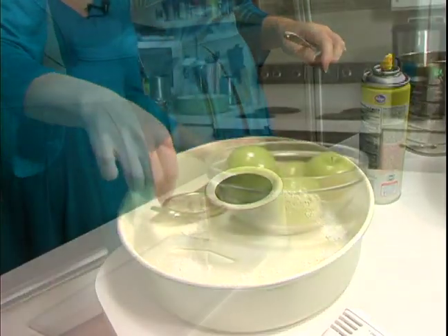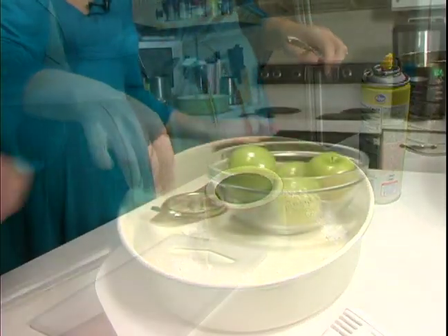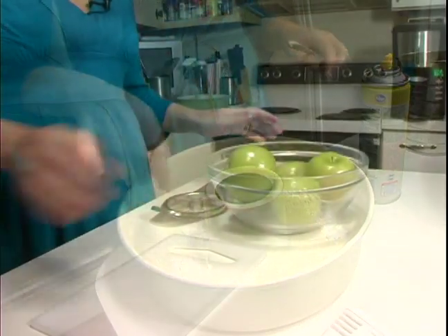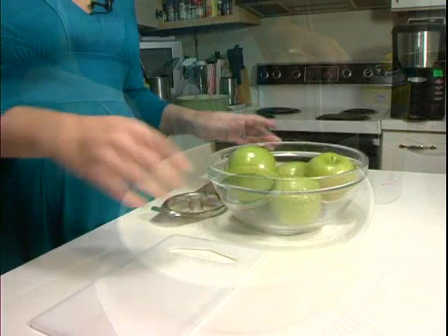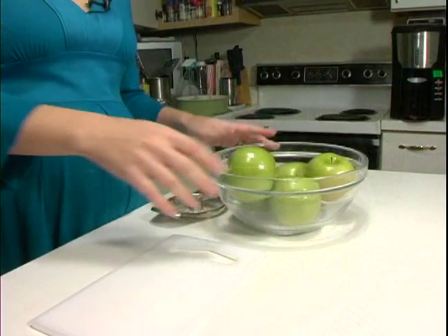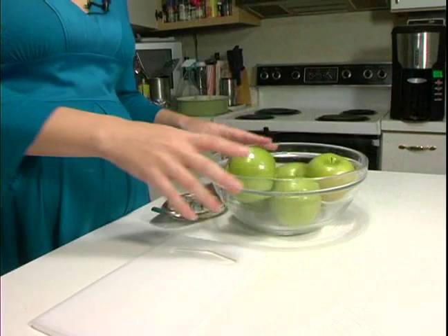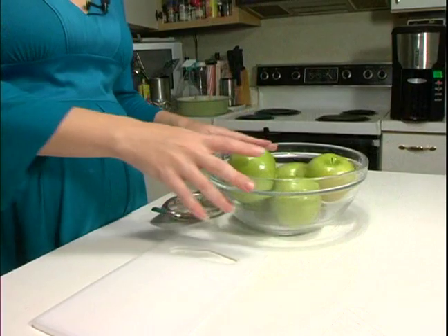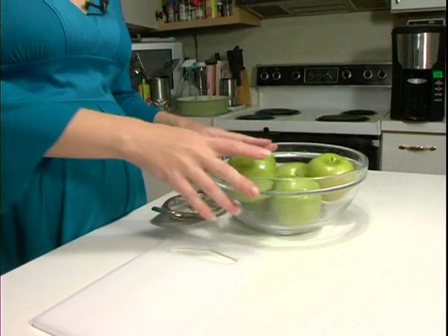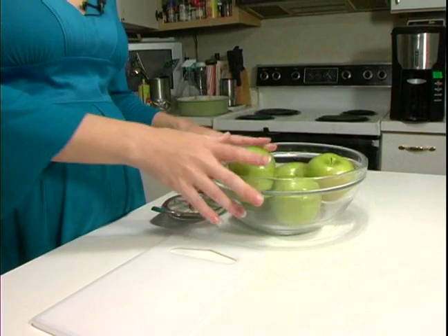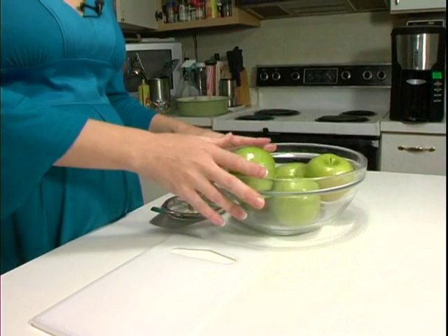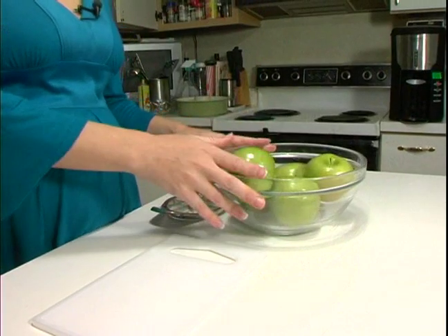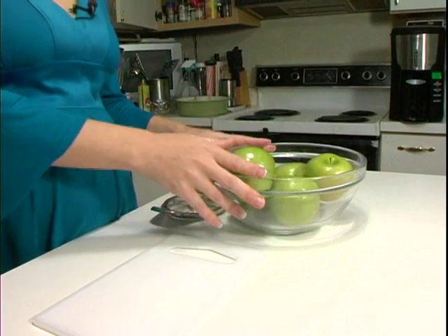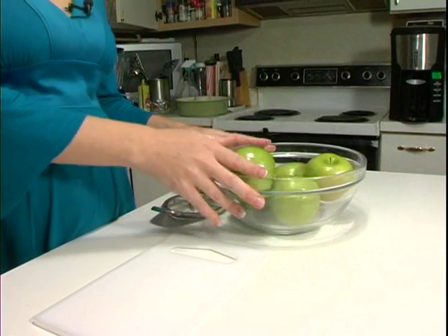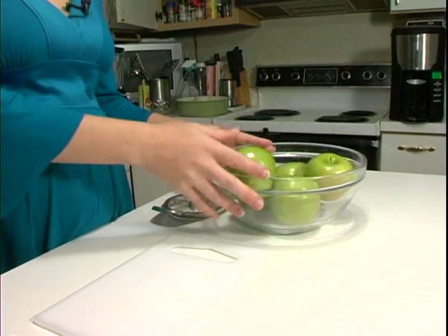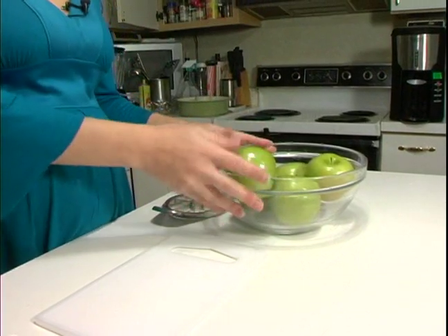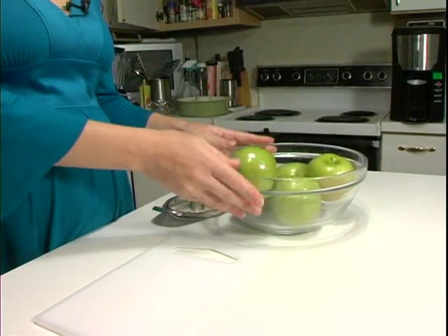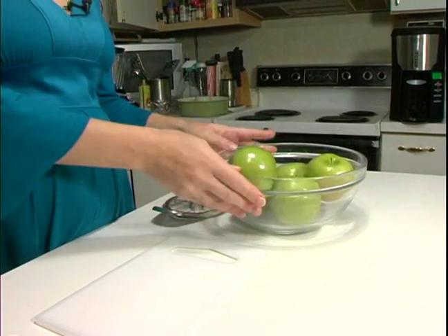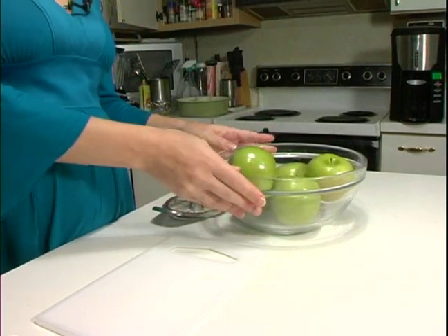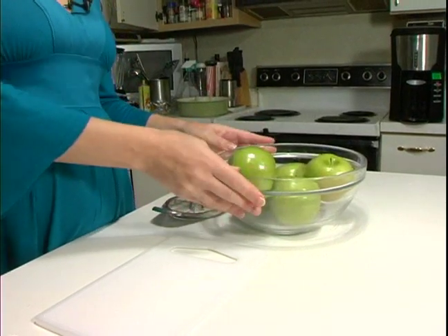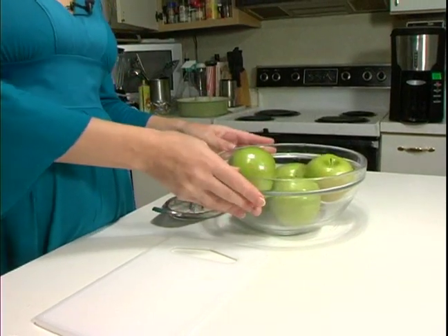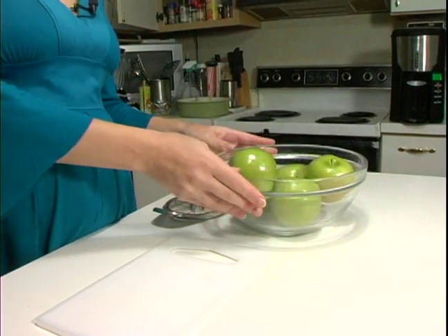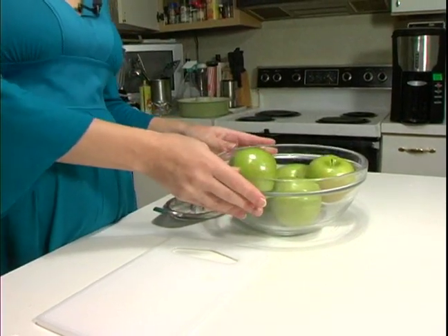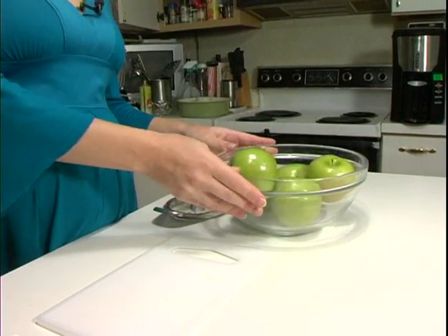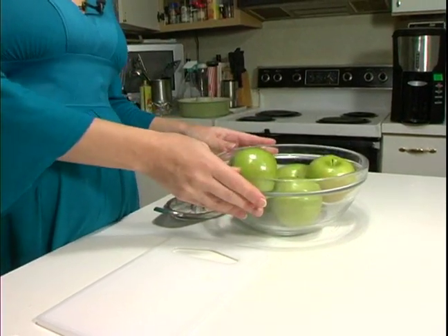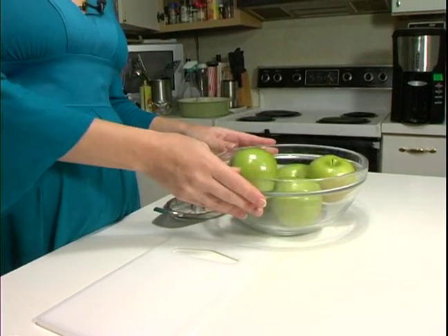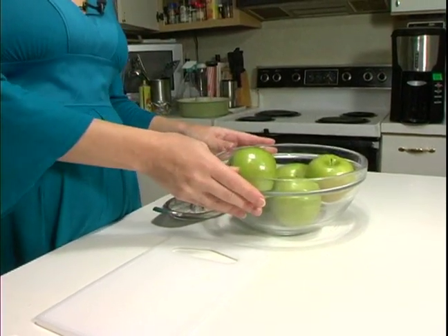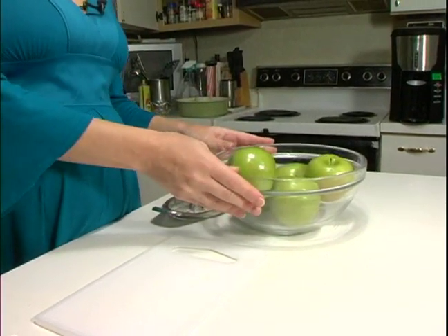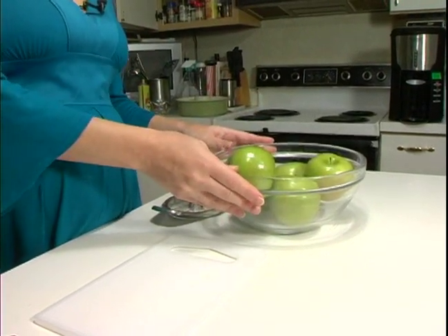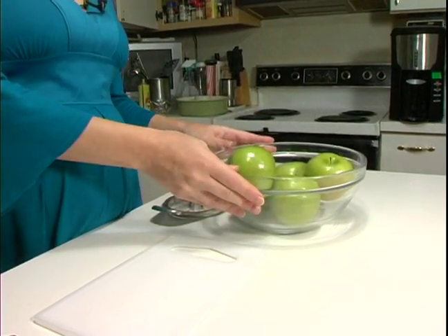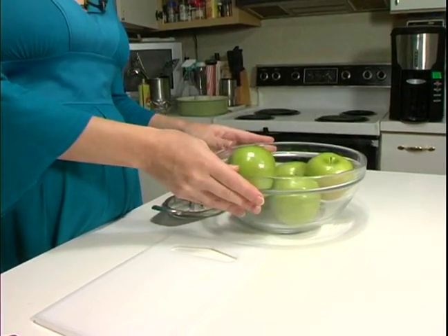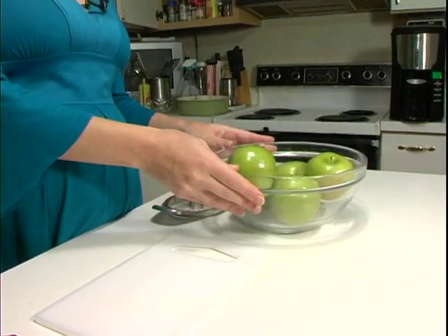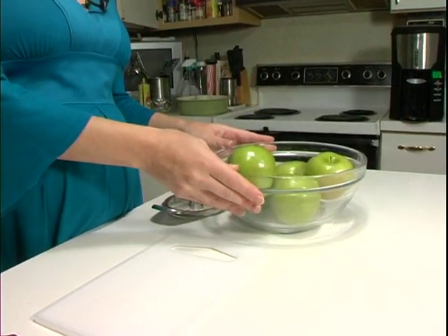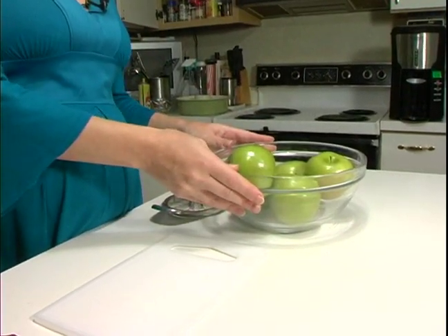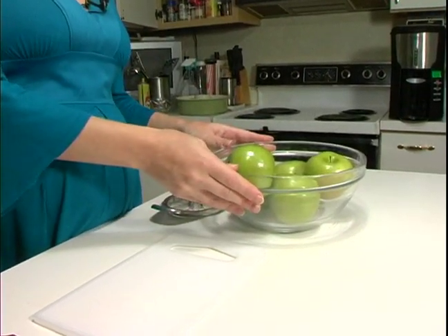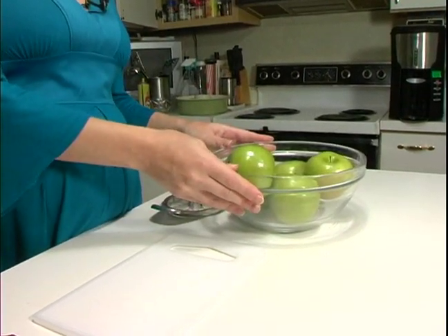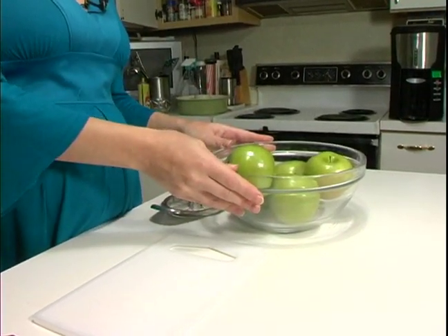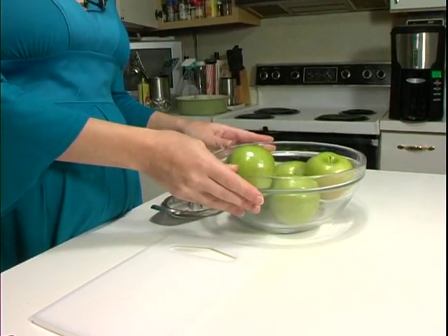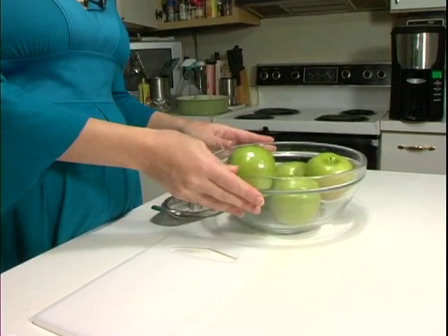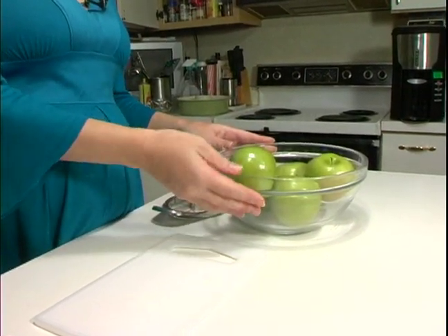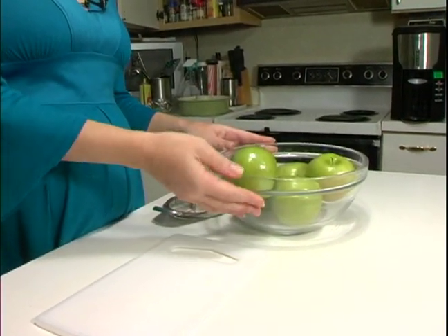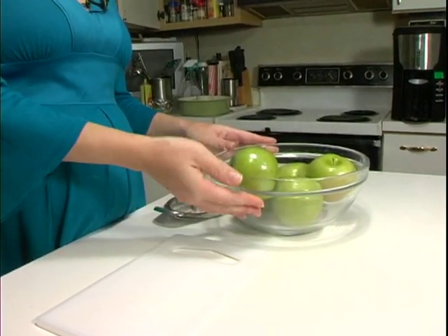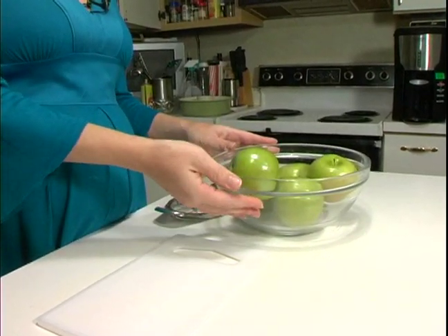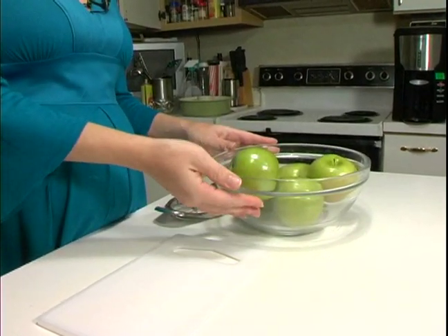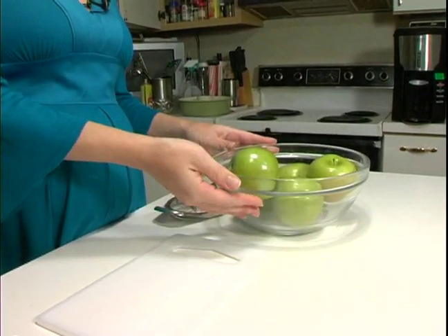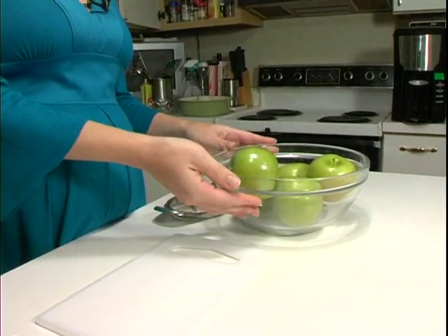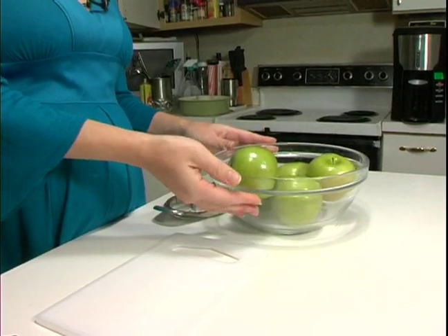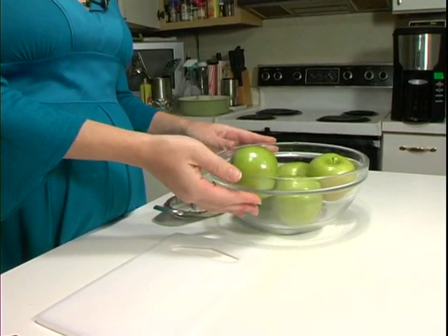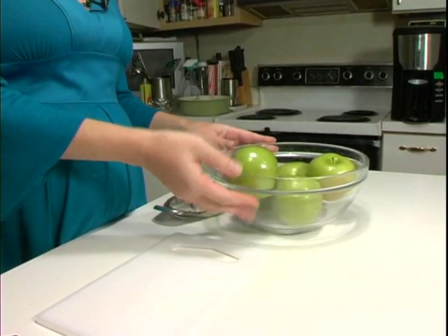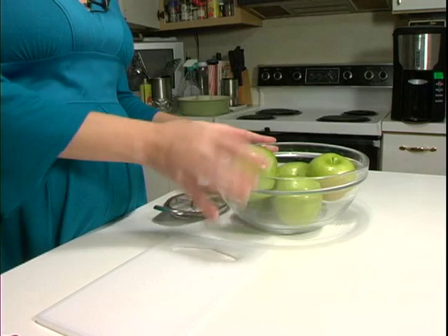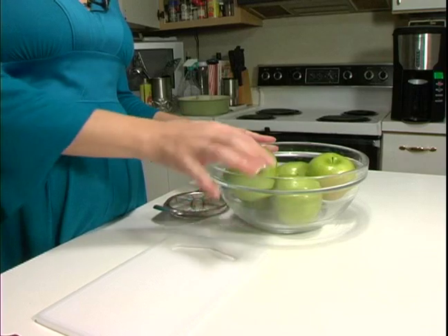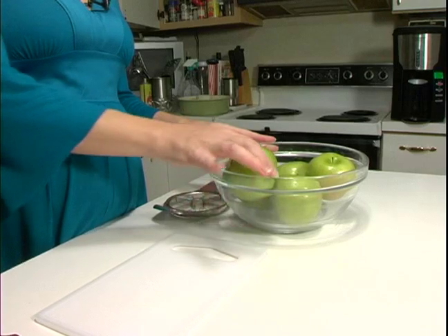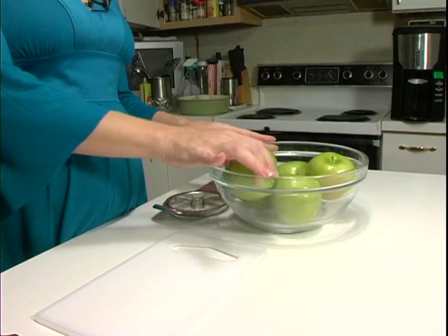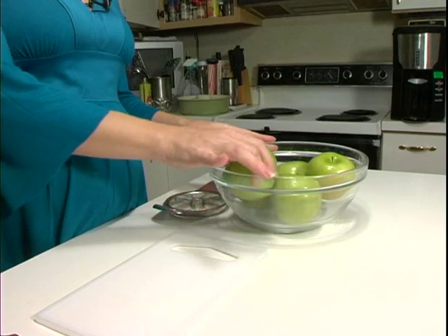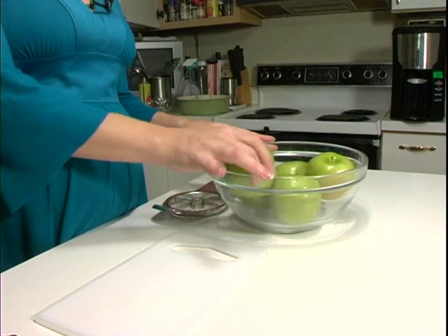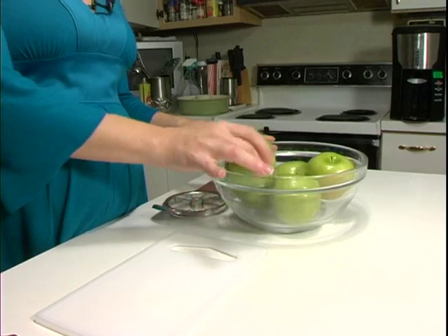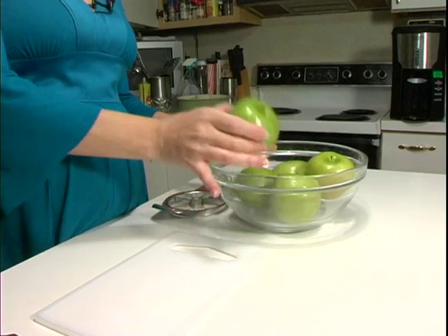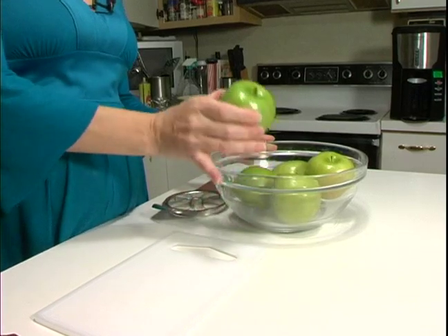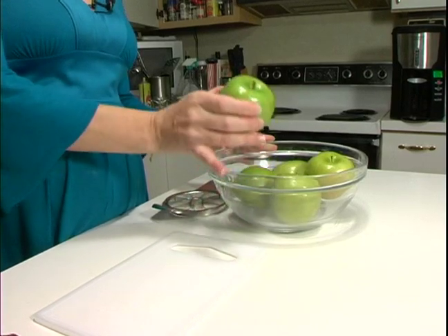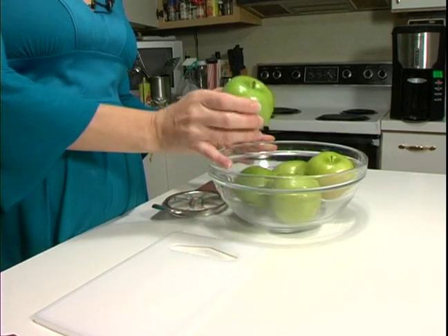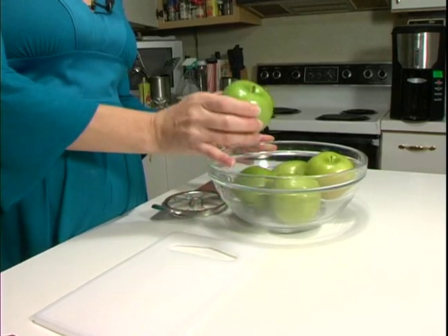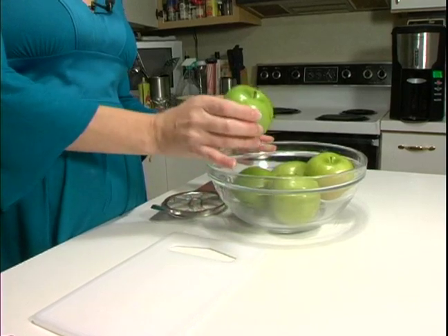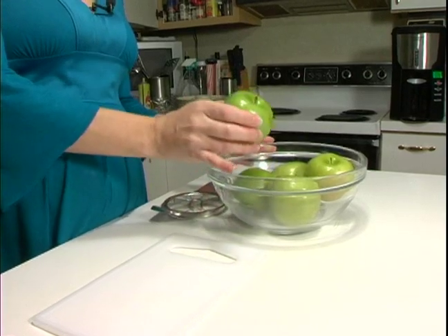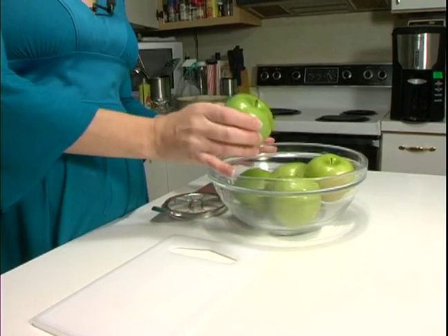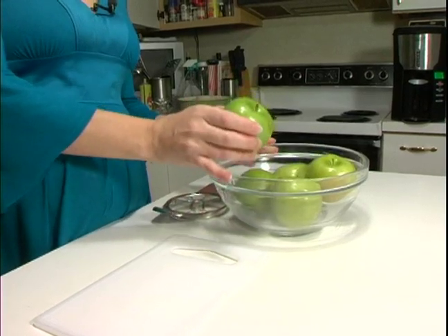We need about three and one-fourth cups of chopped apples. I'm using approximately five small Granny Smith apples.